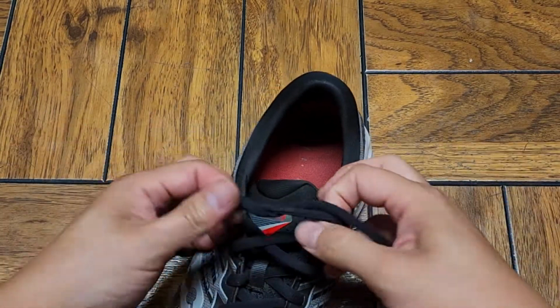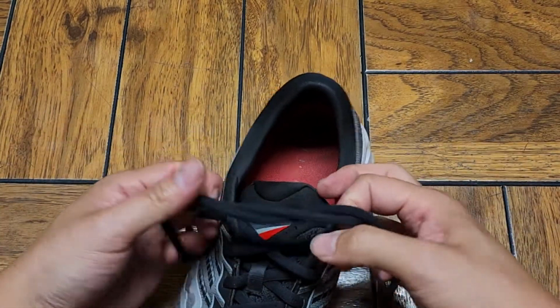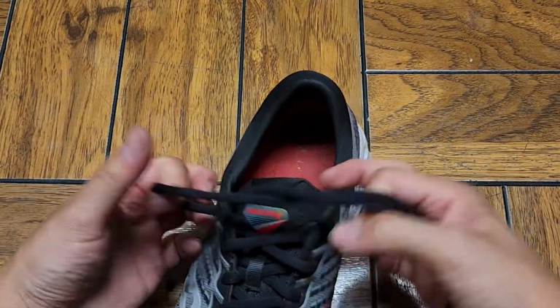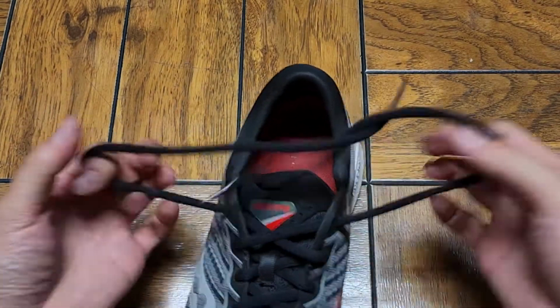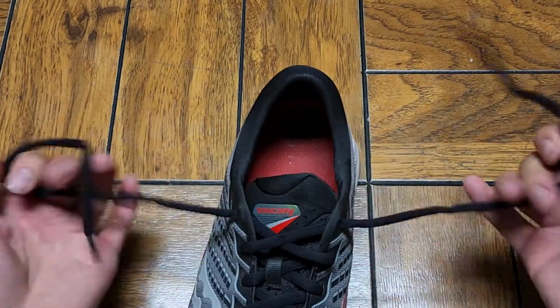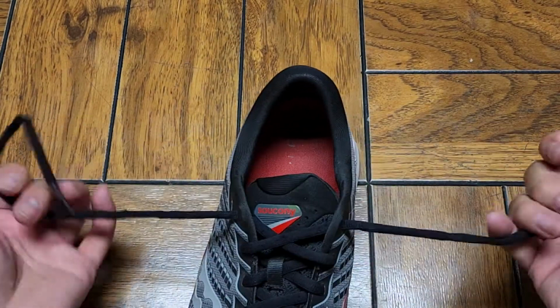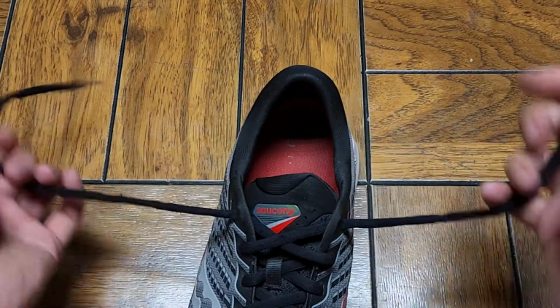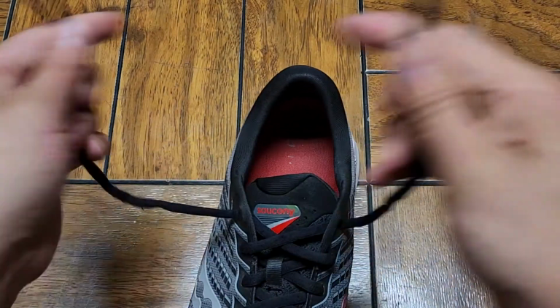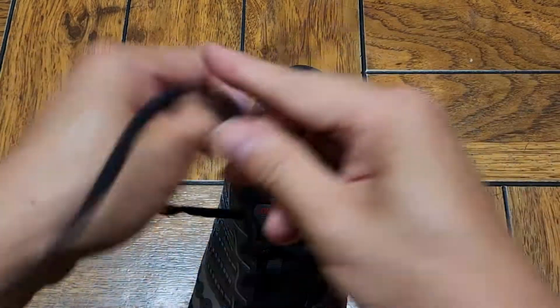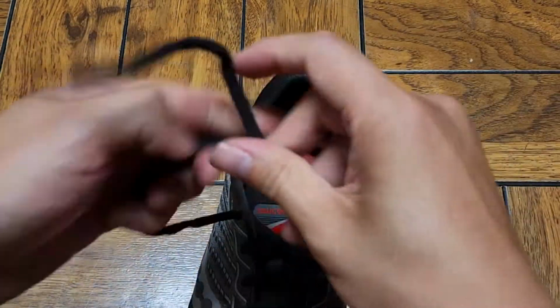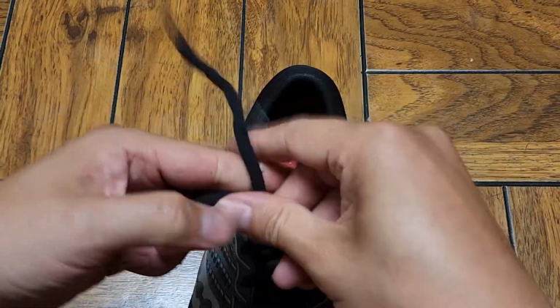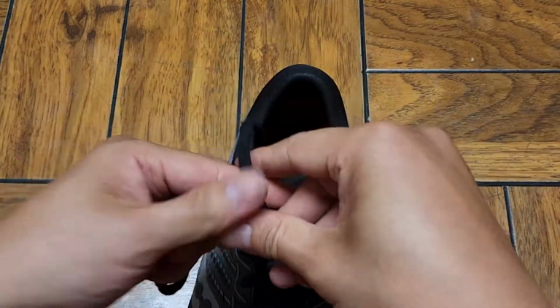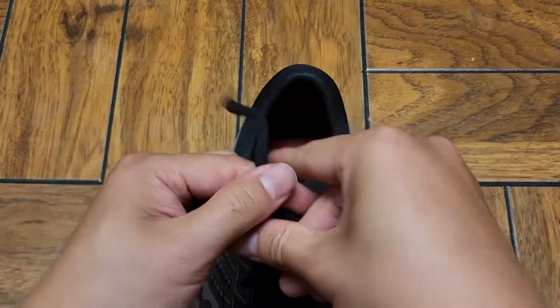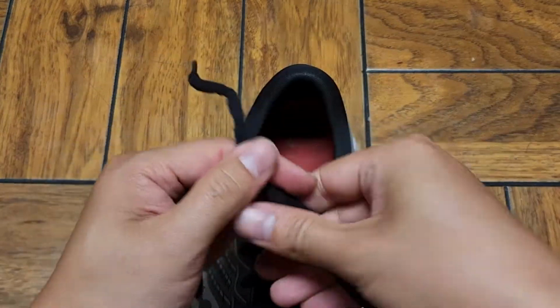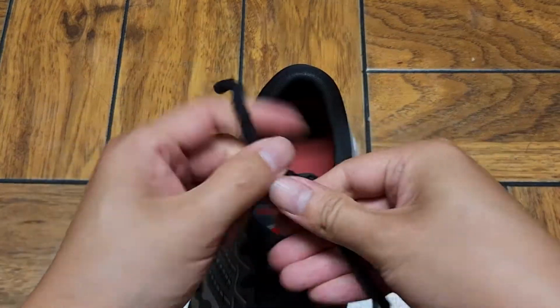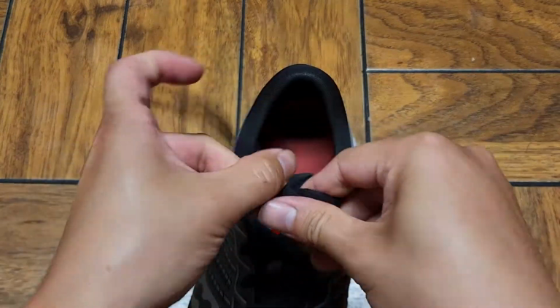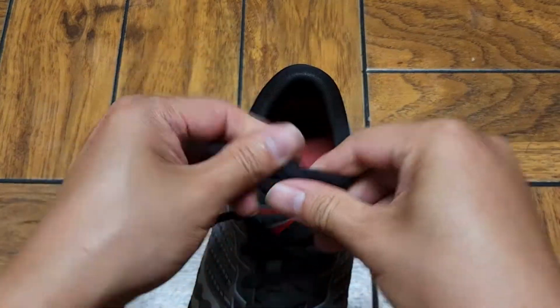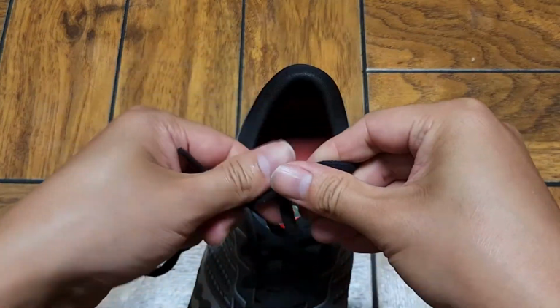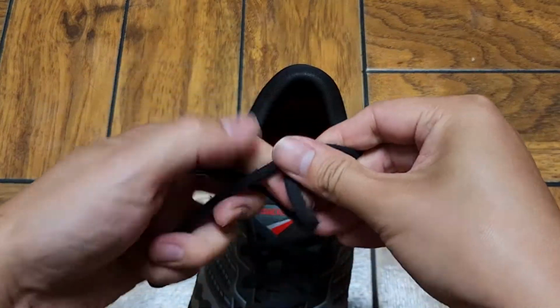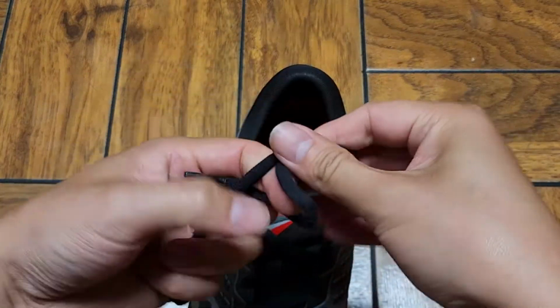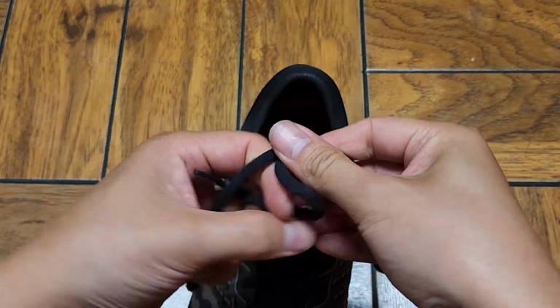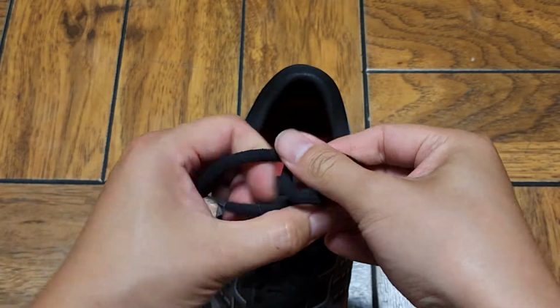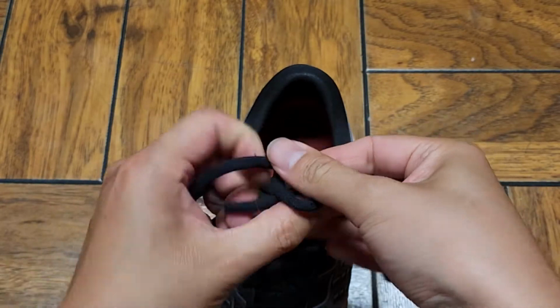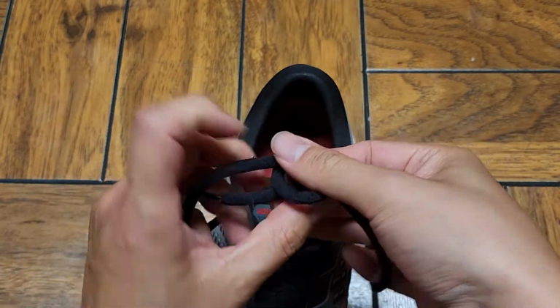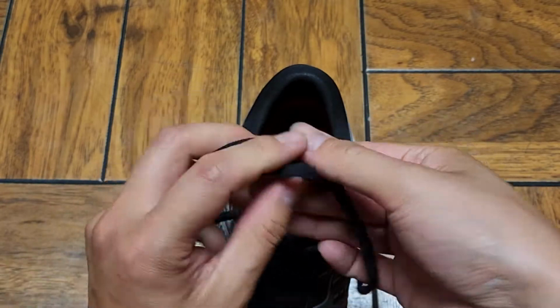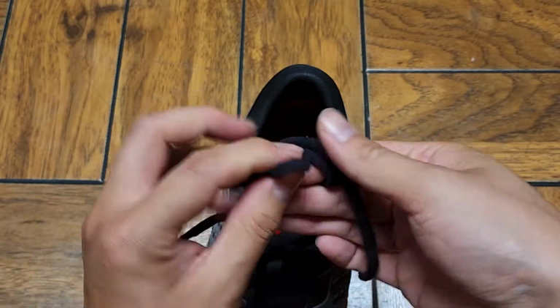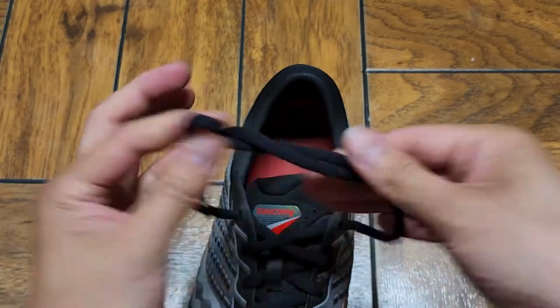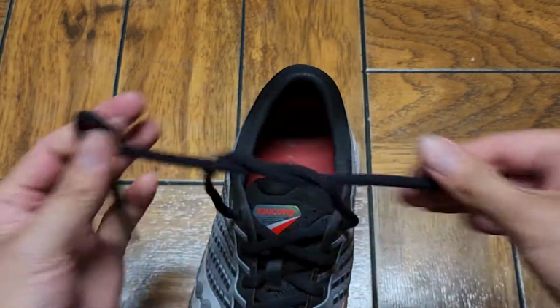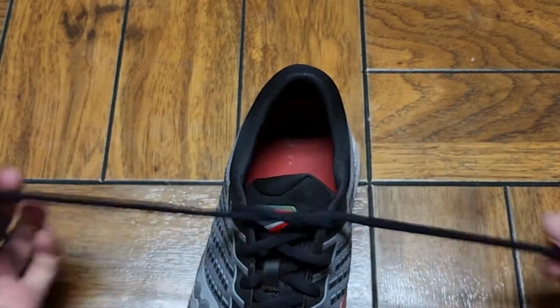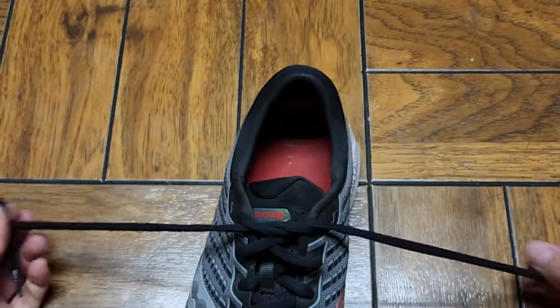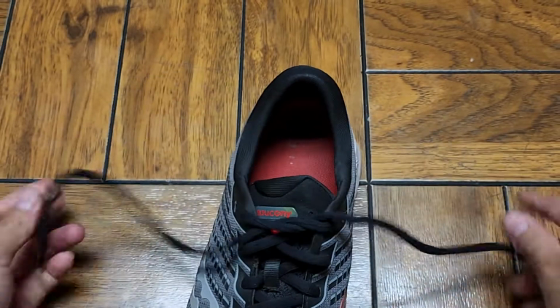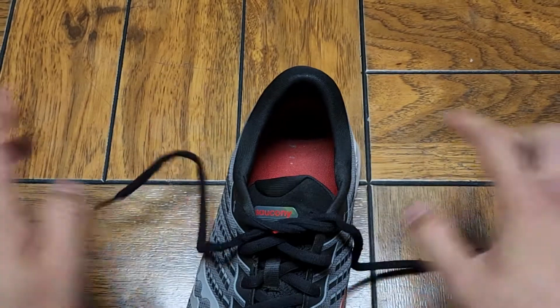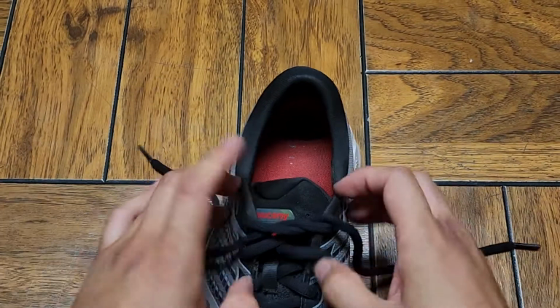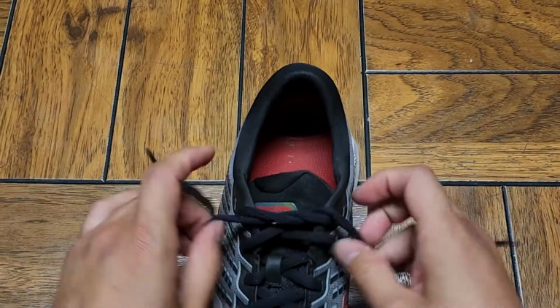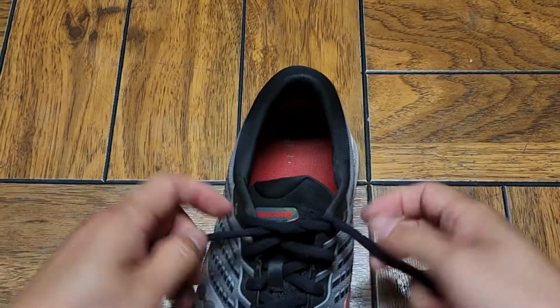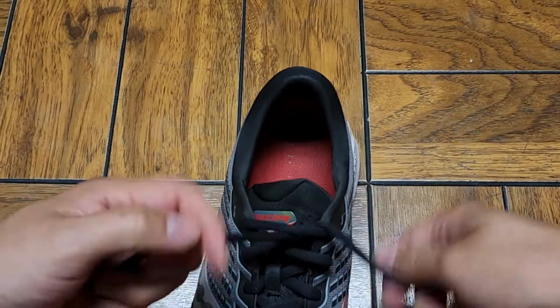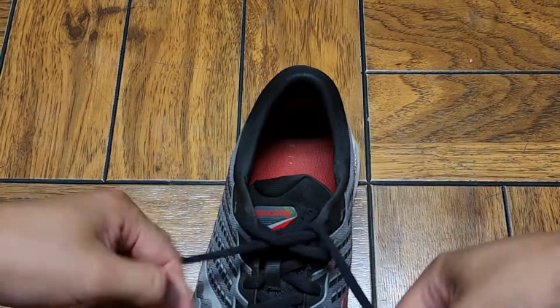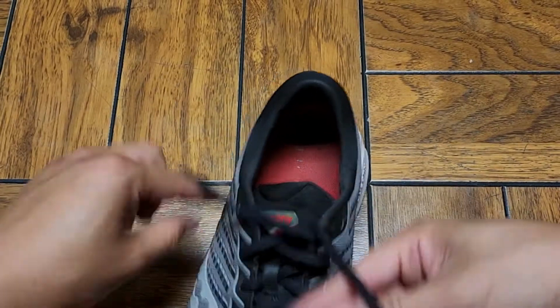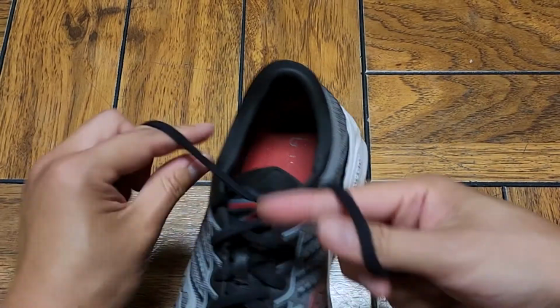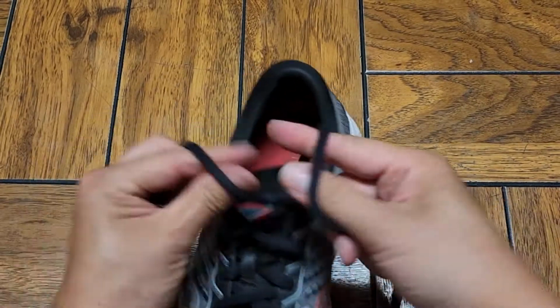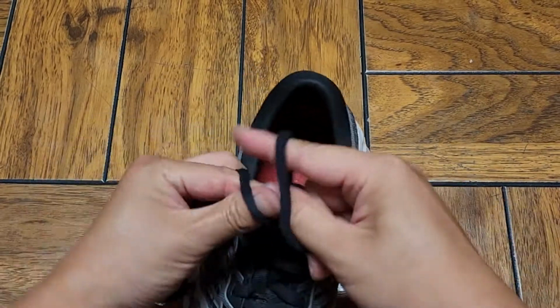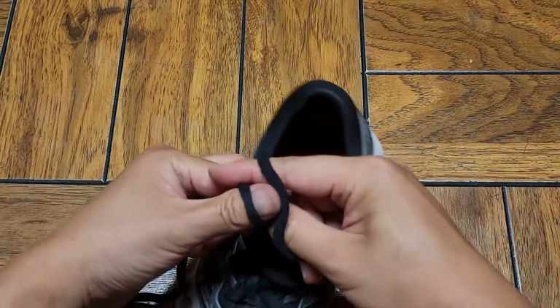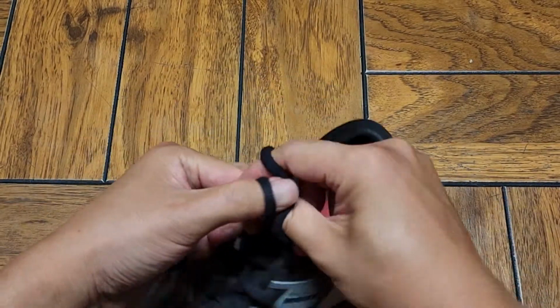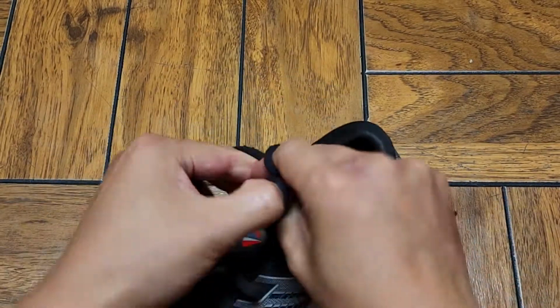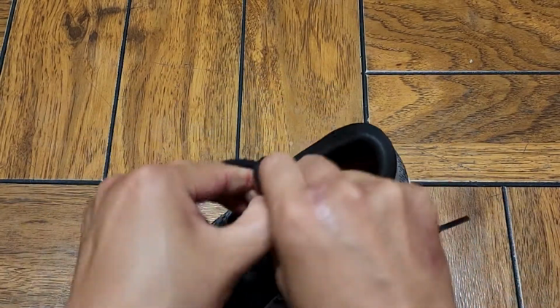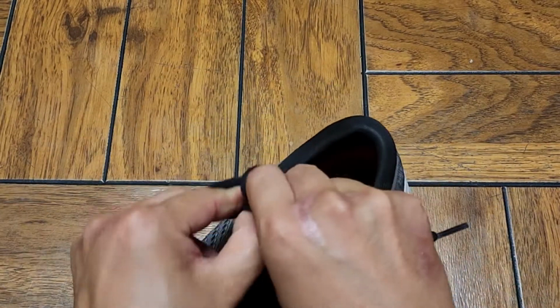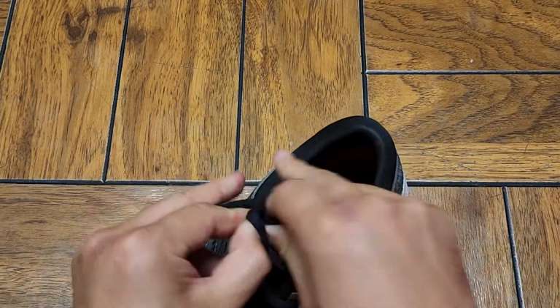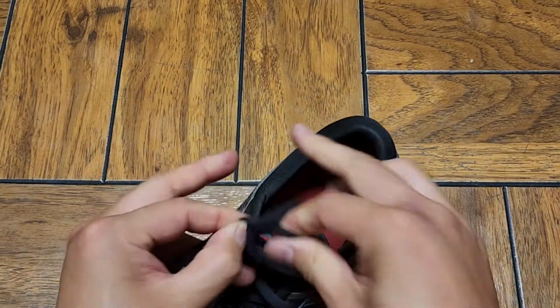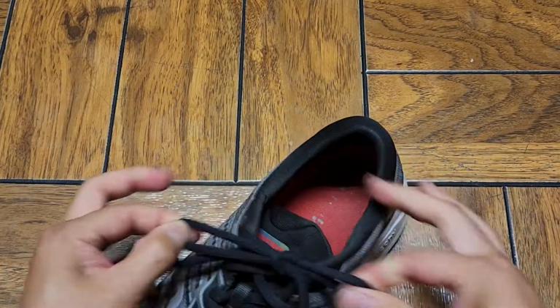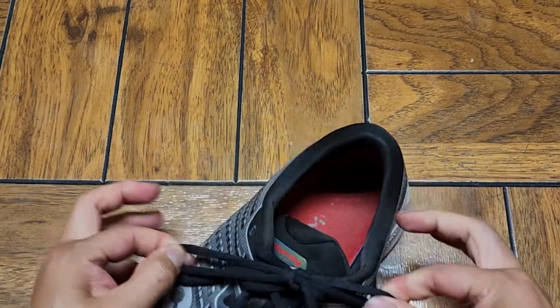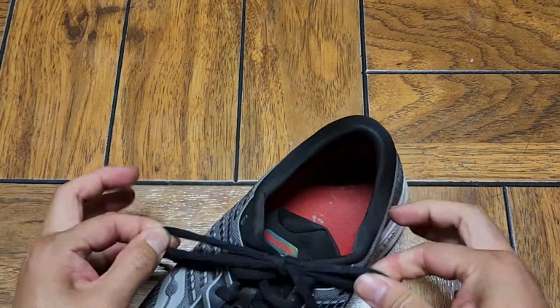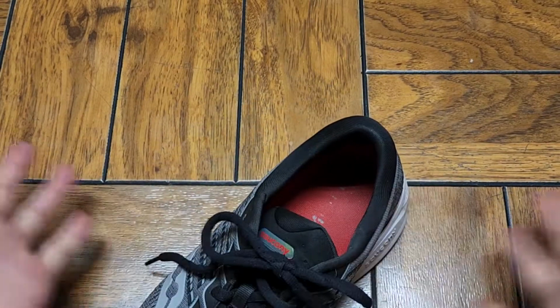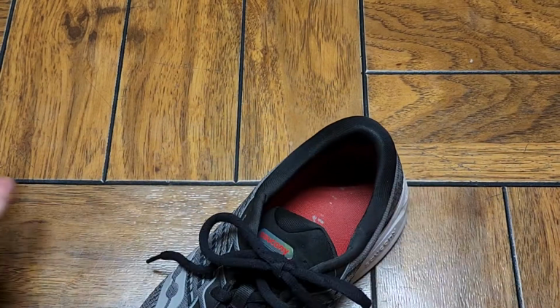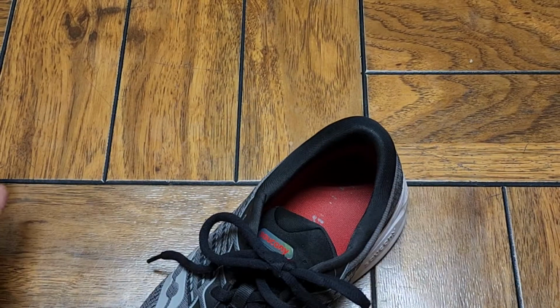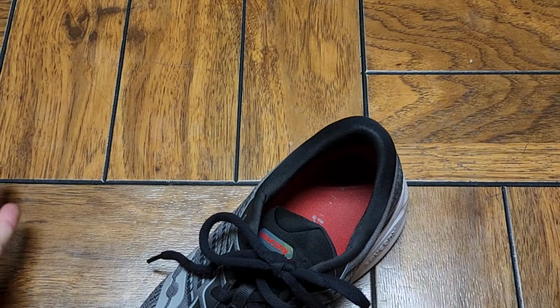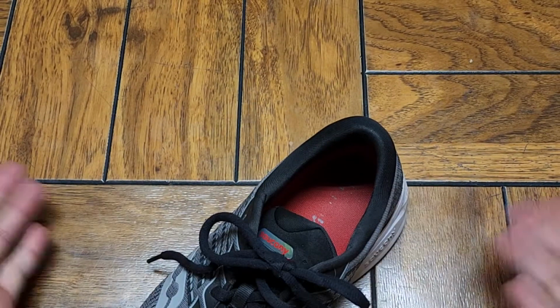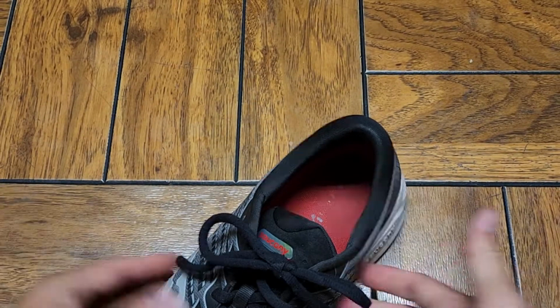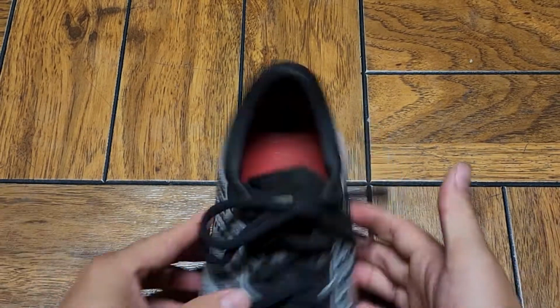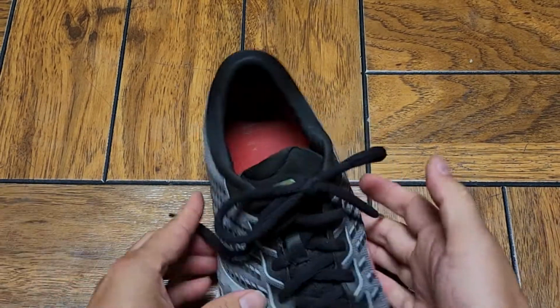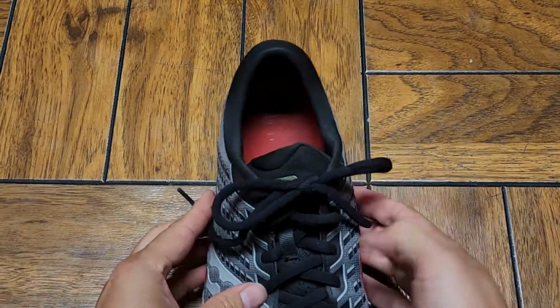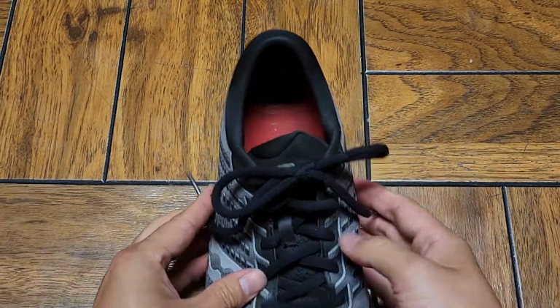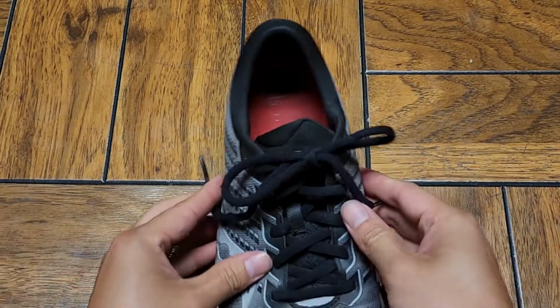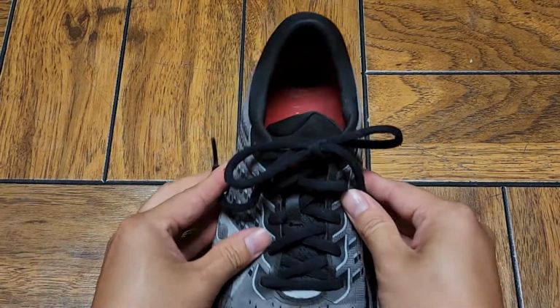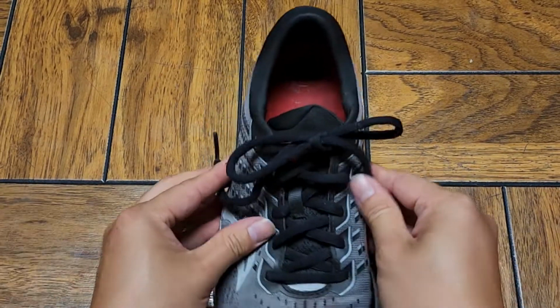Once you do the regular tying, just do the regular tying like that, then grab this and you can pull it just like that. It's super fast.